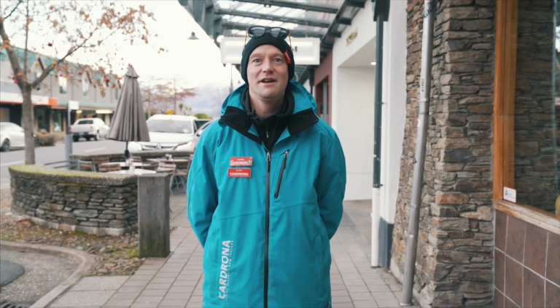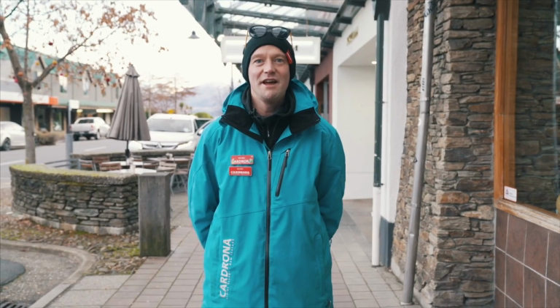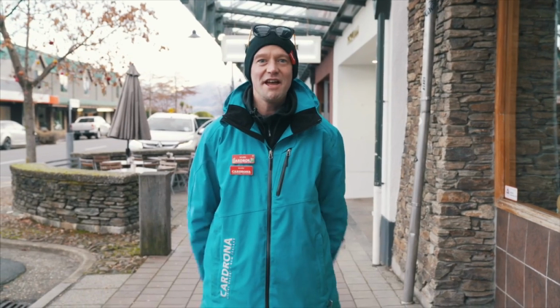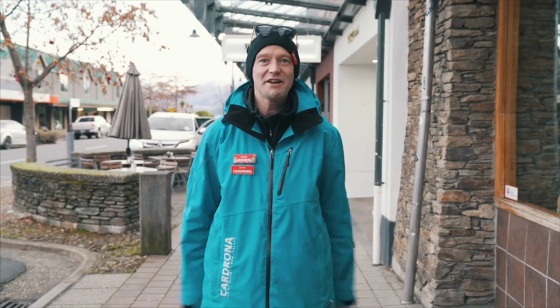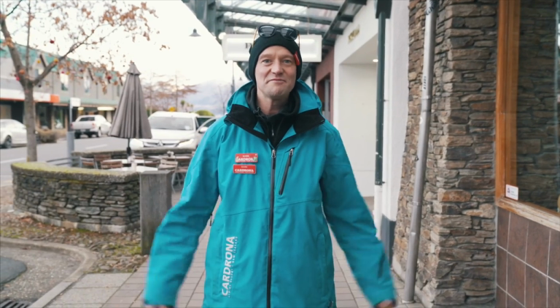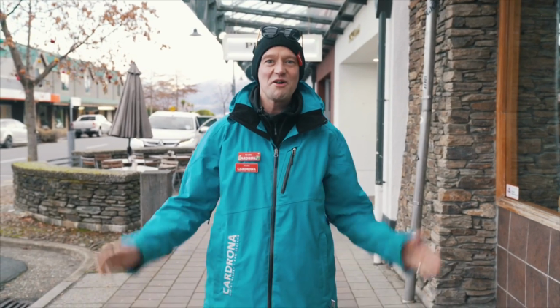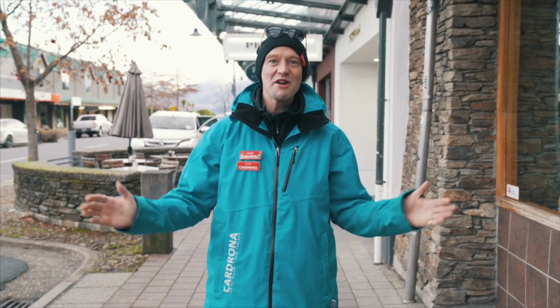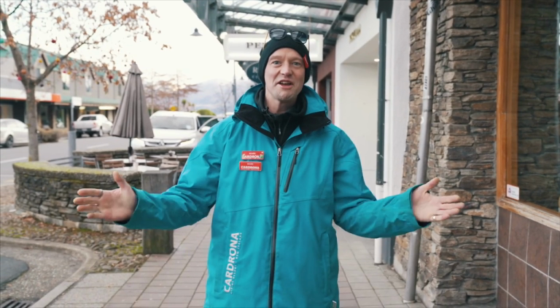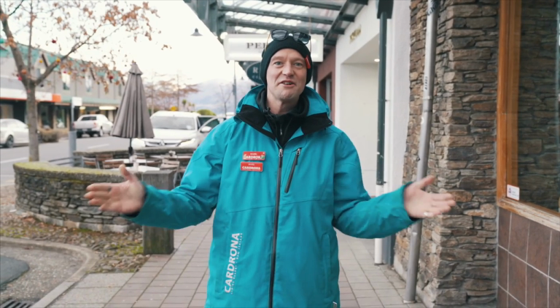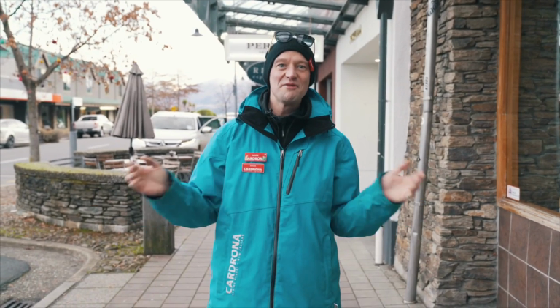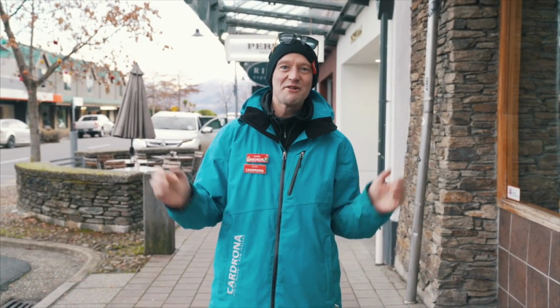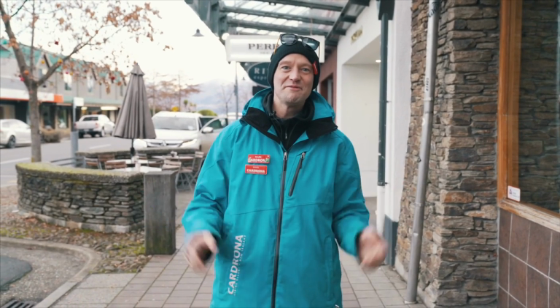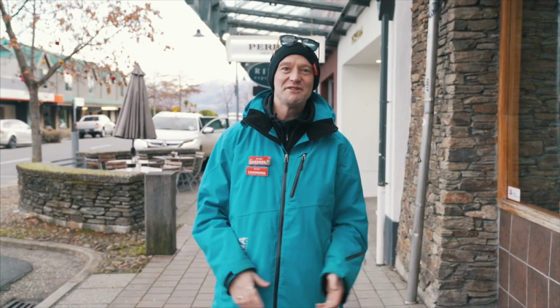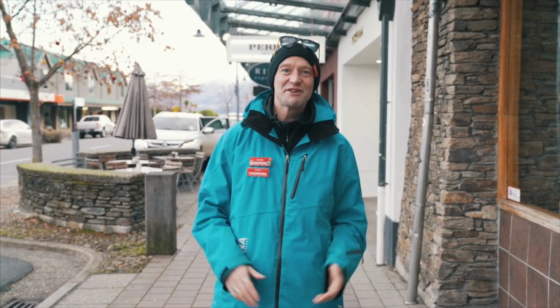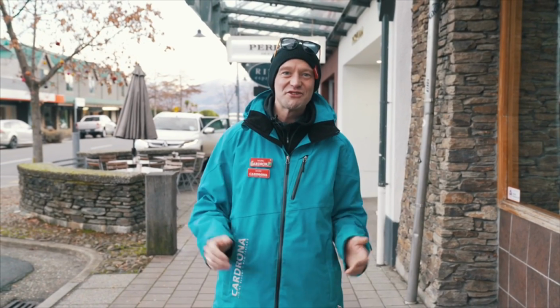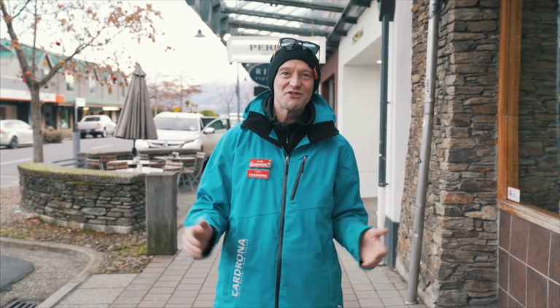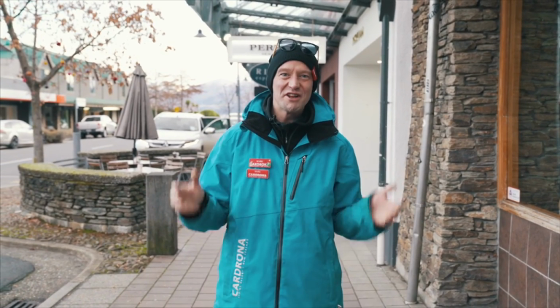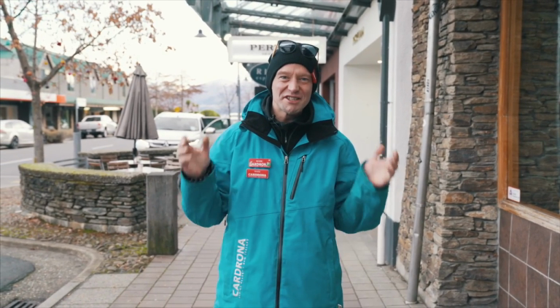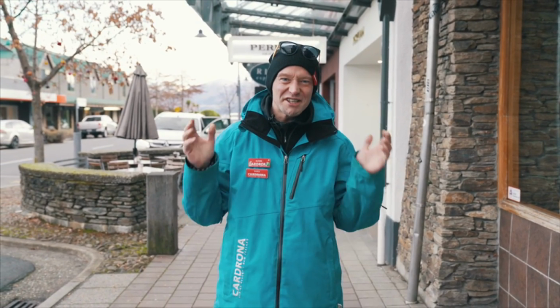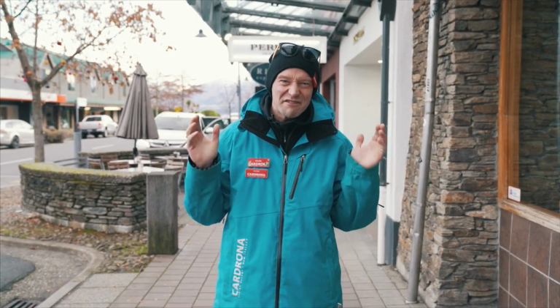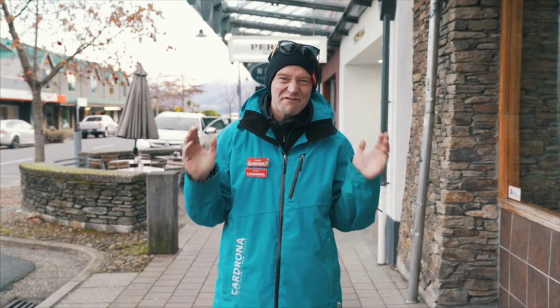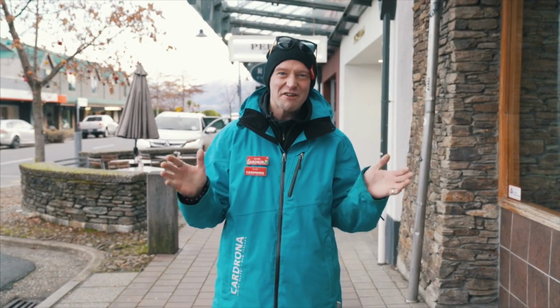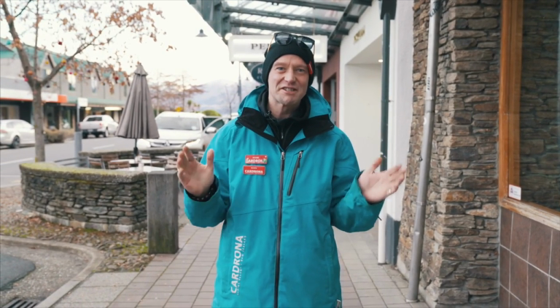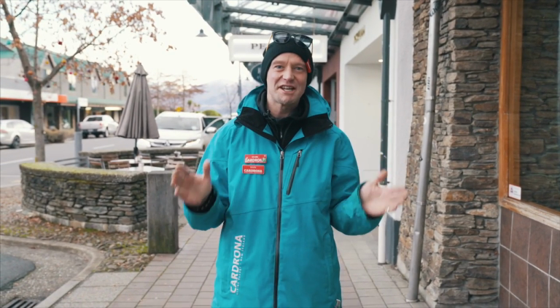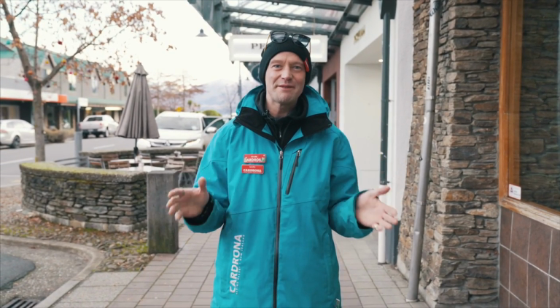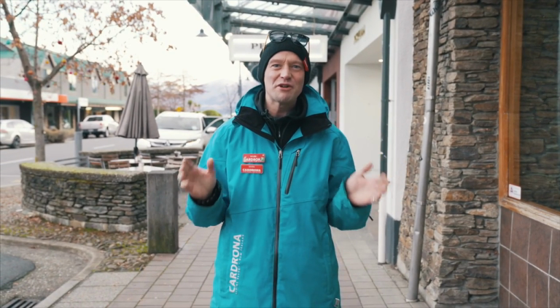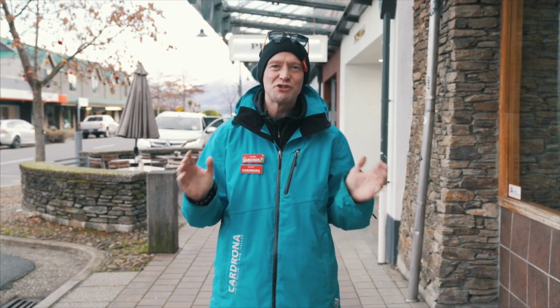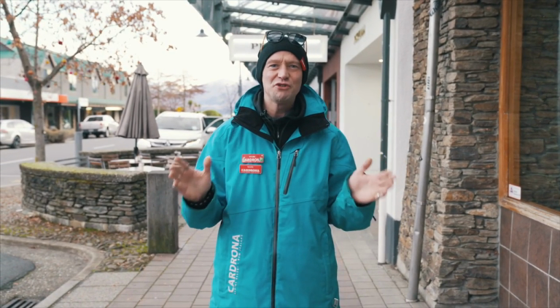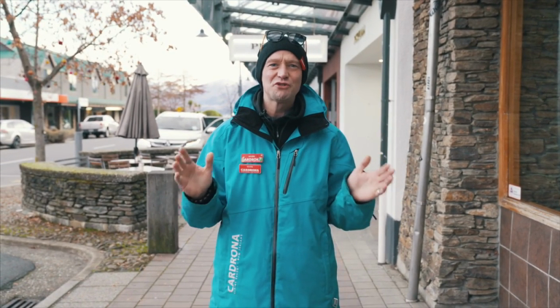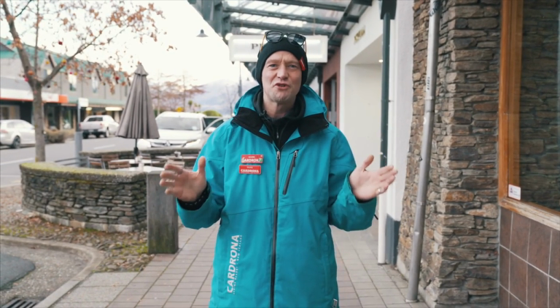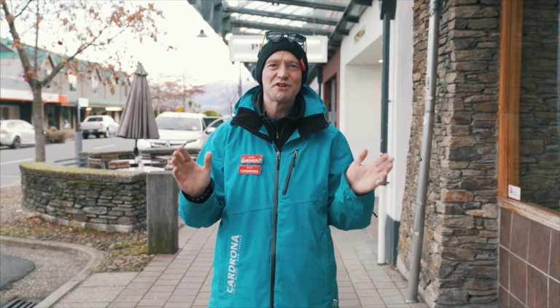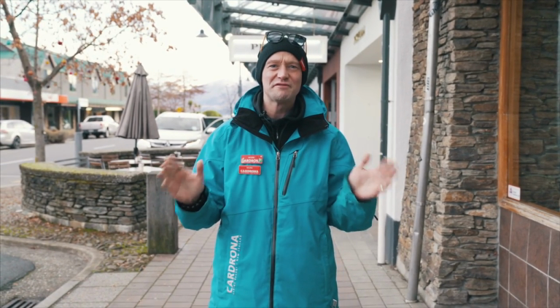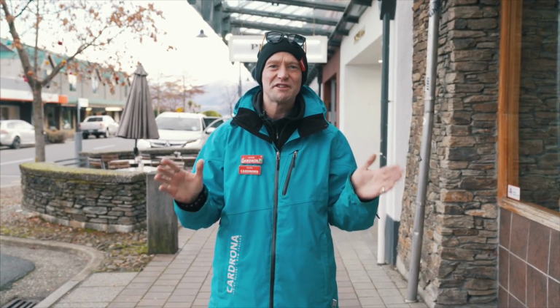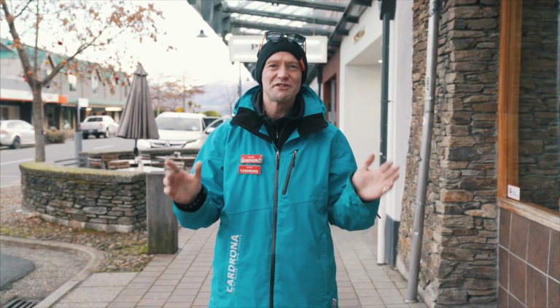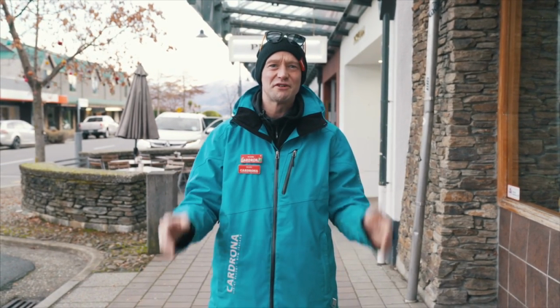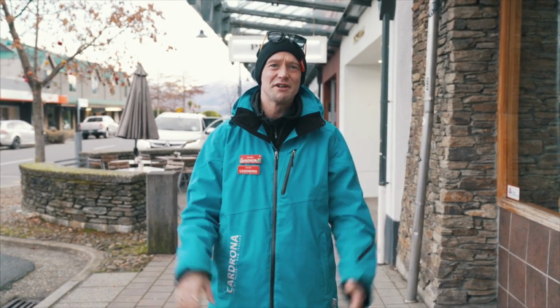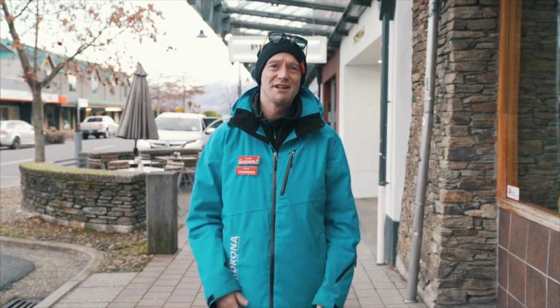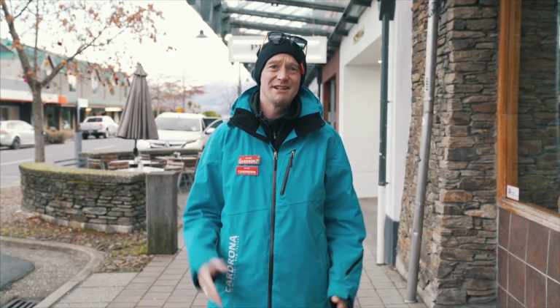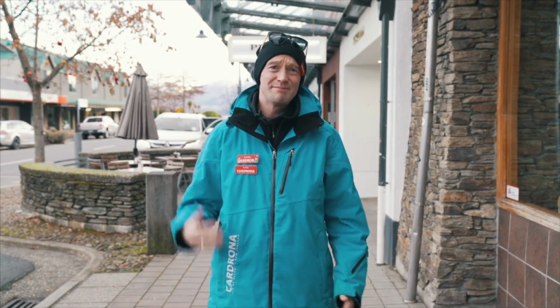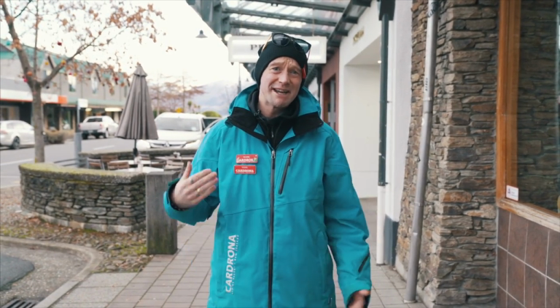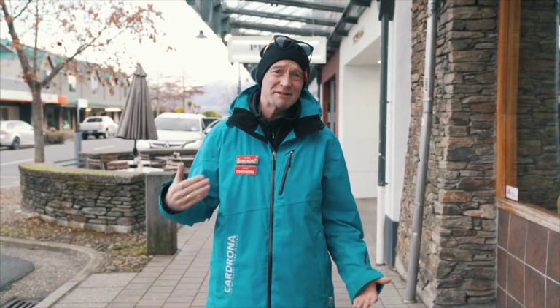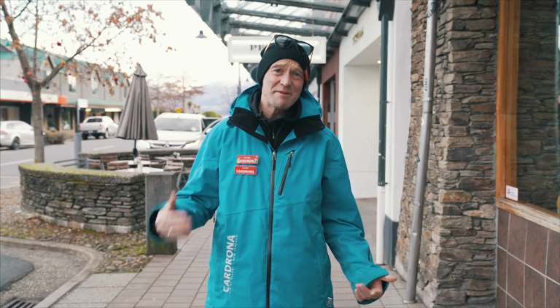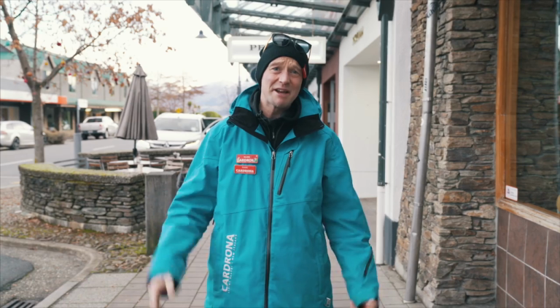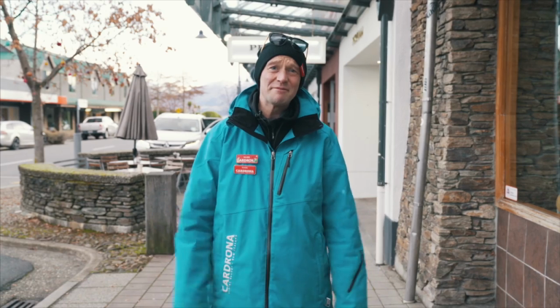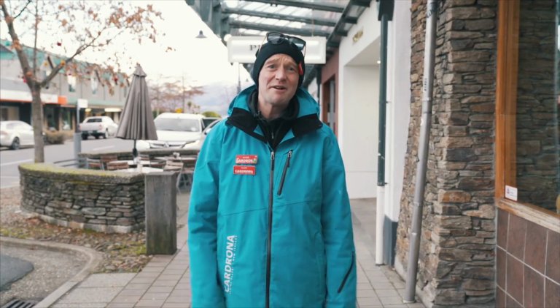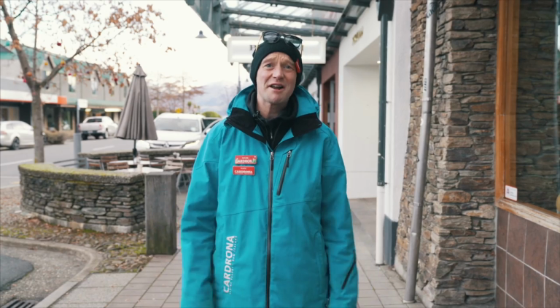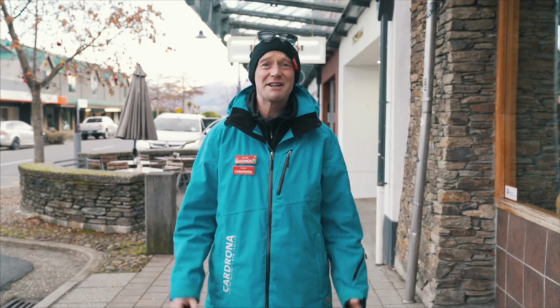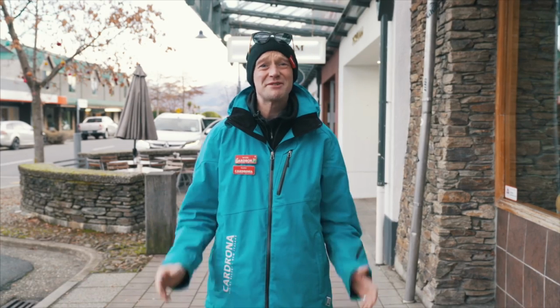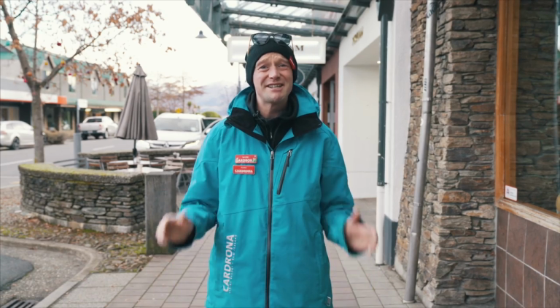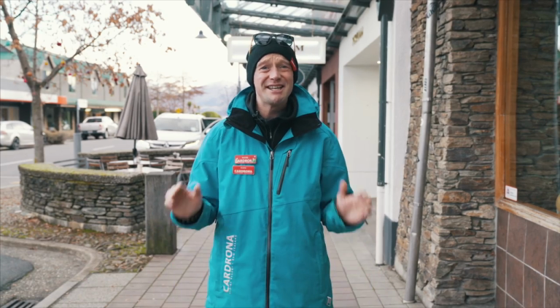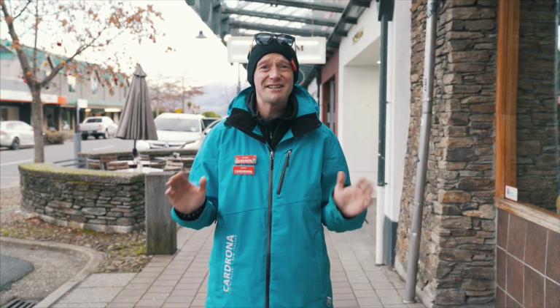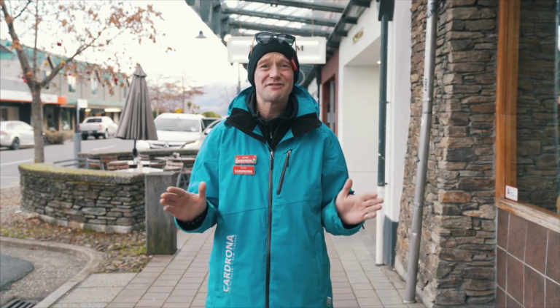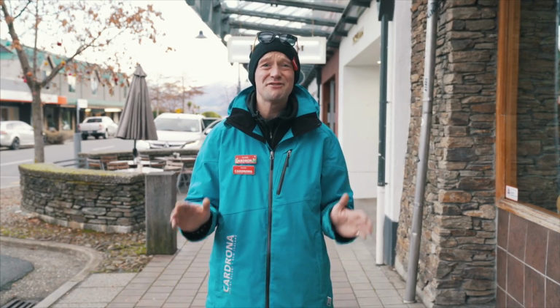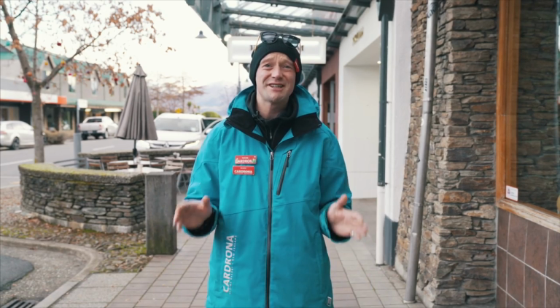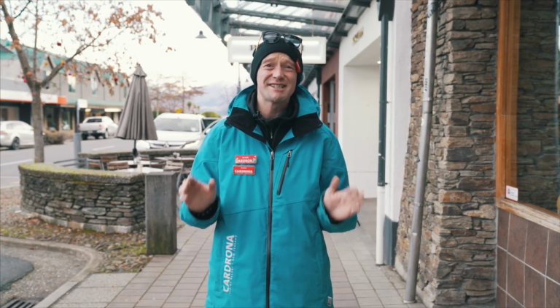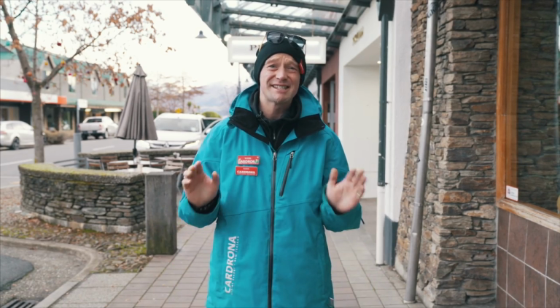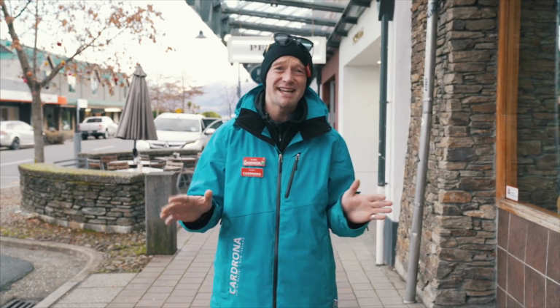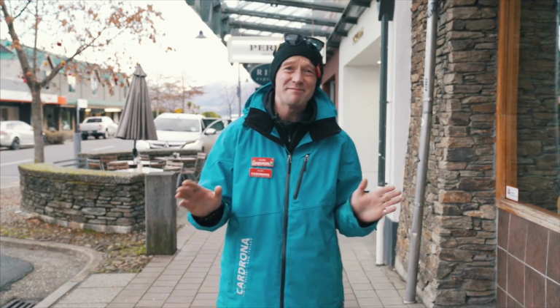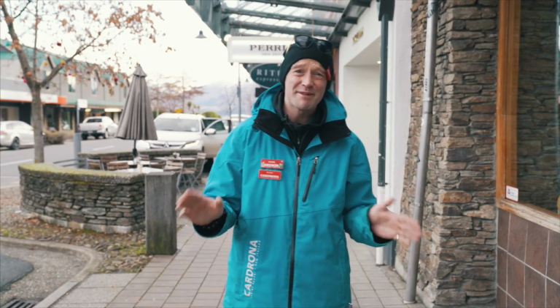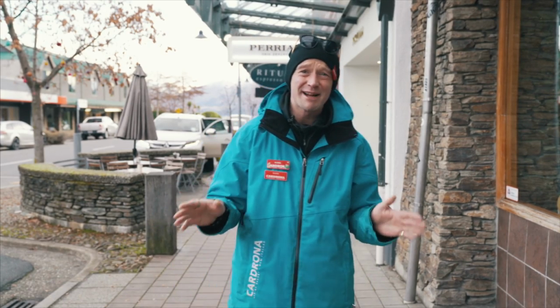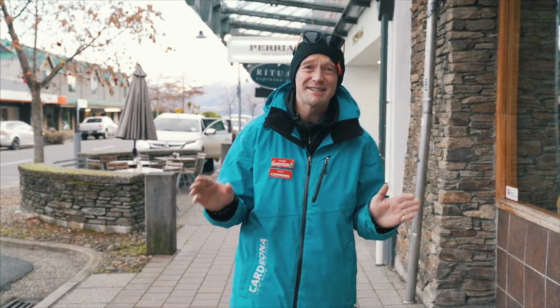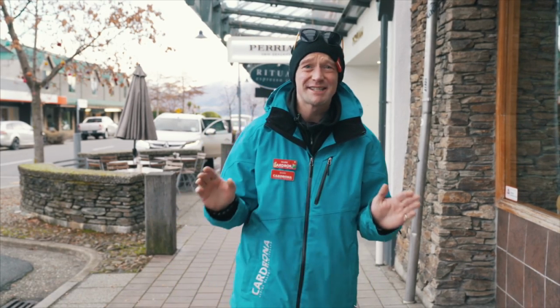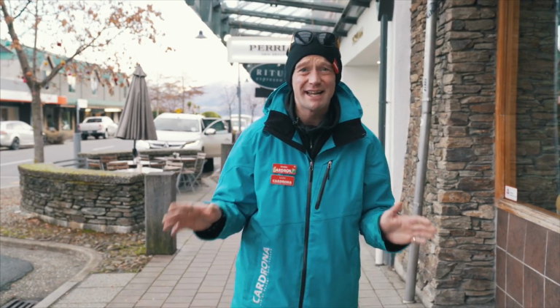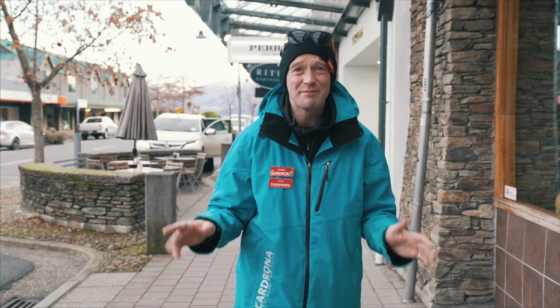Hey, good morning and welcome to Cardrona's first timer tutorial video. My name is Marky Mark and I'm going to take you through this step by step.